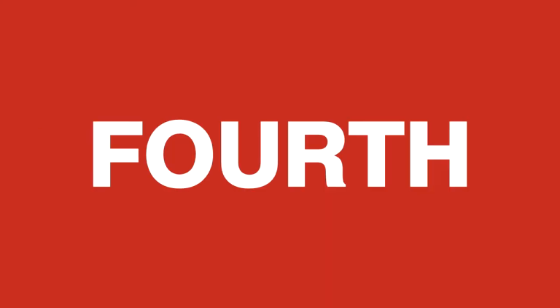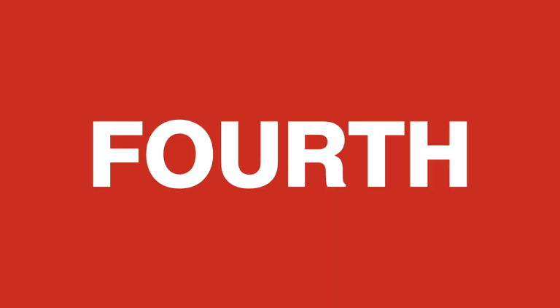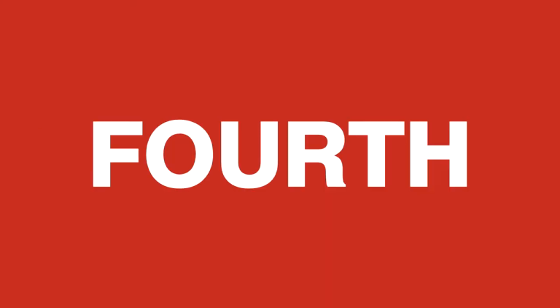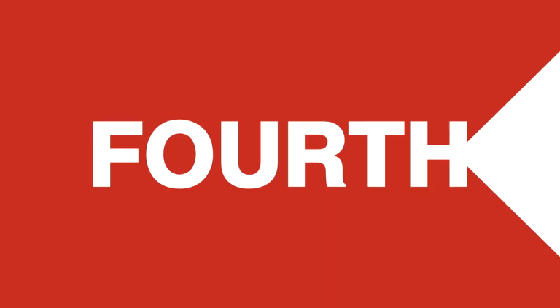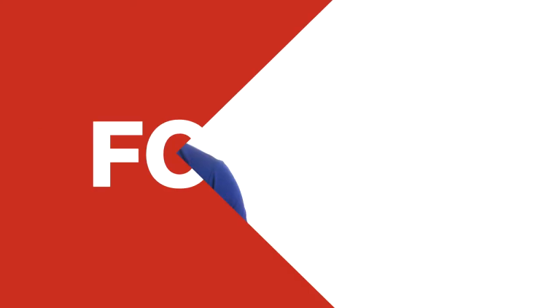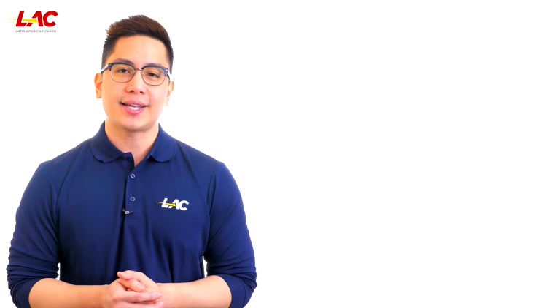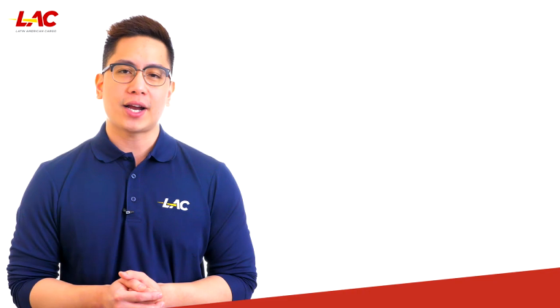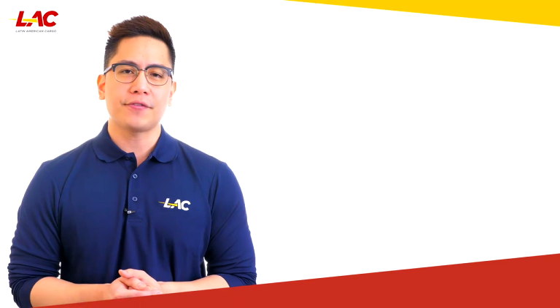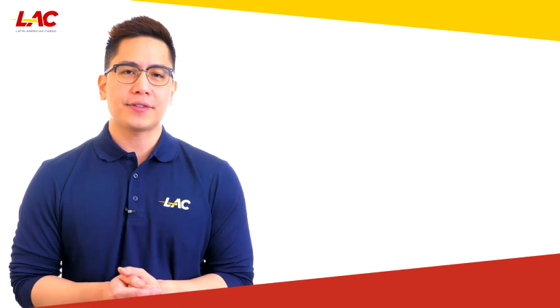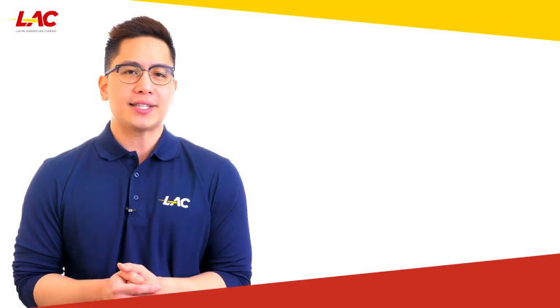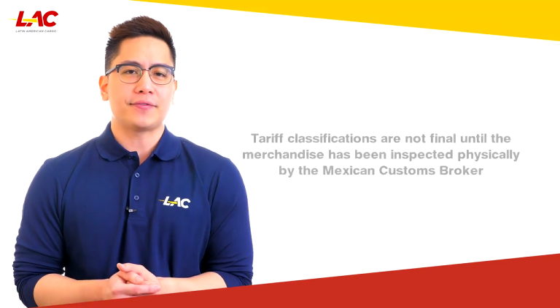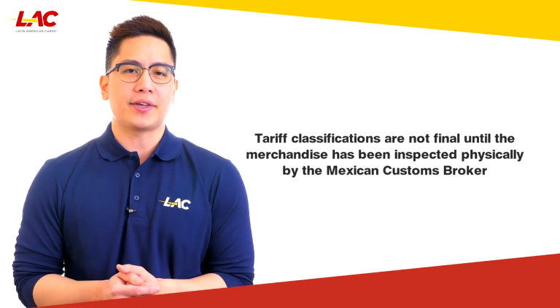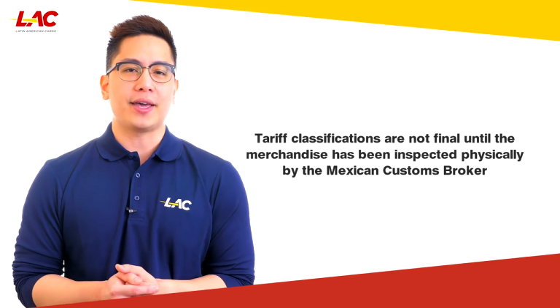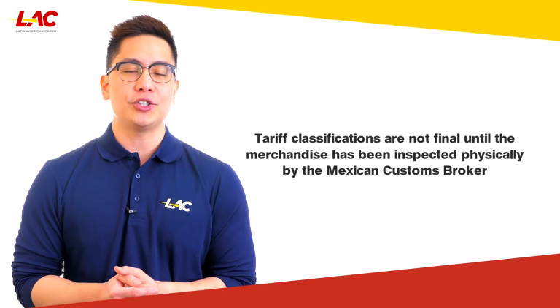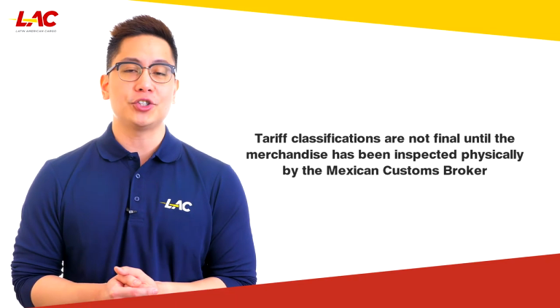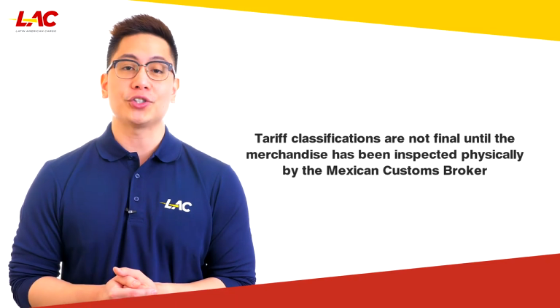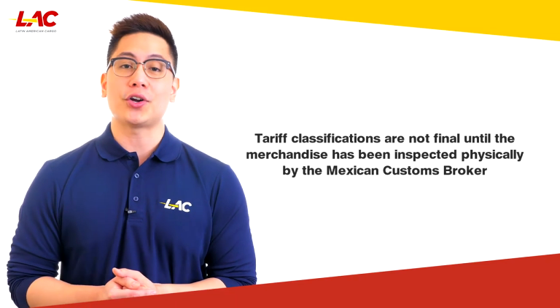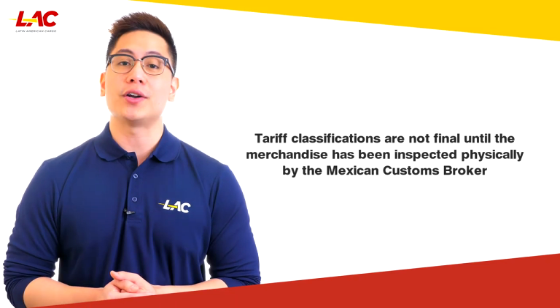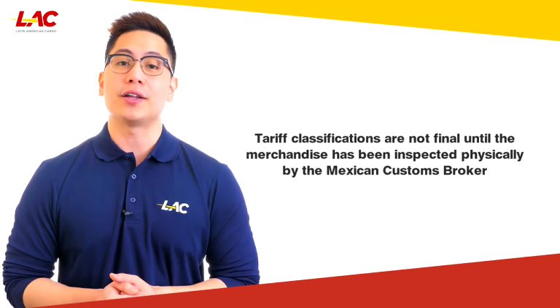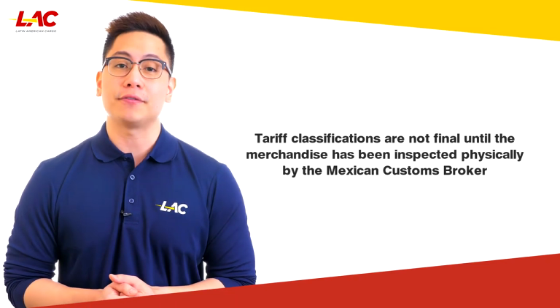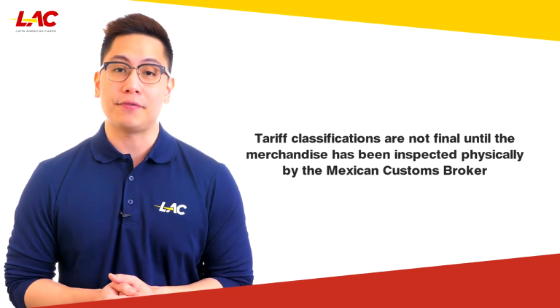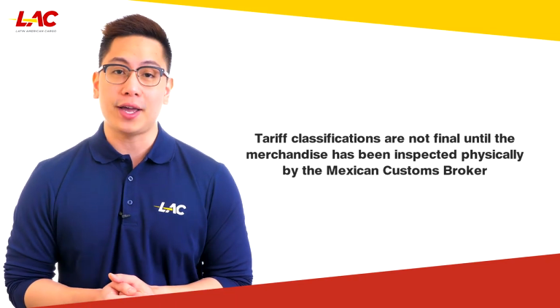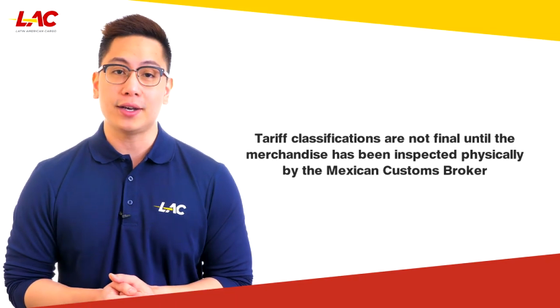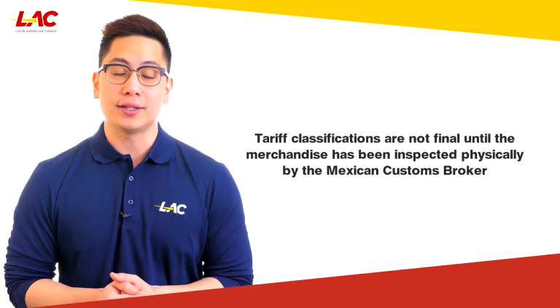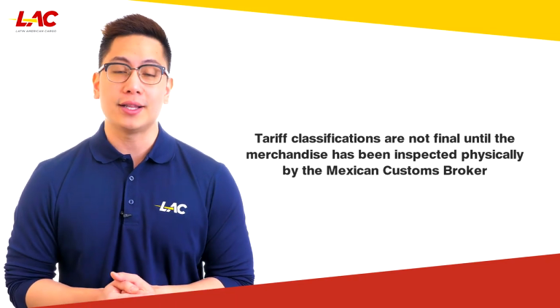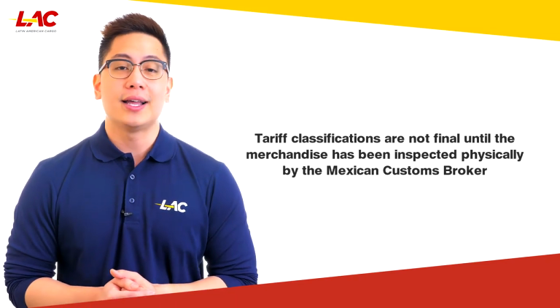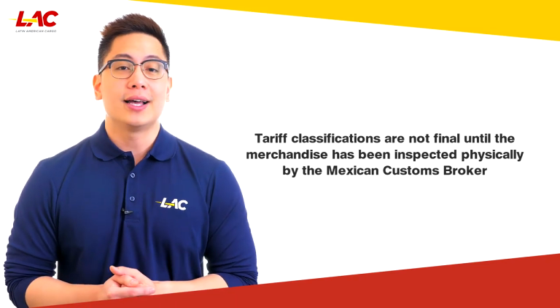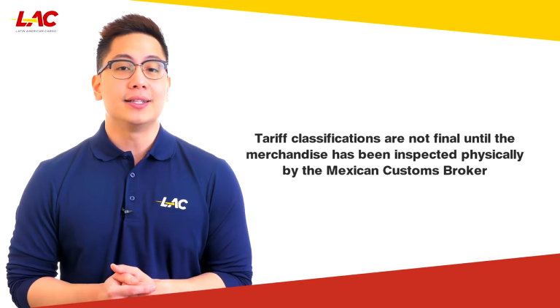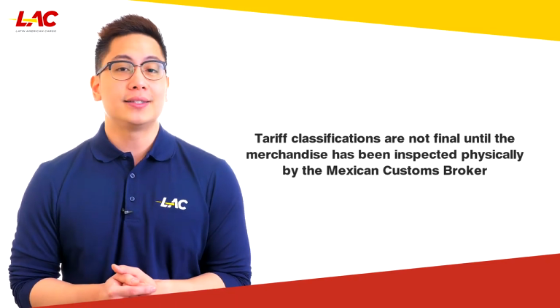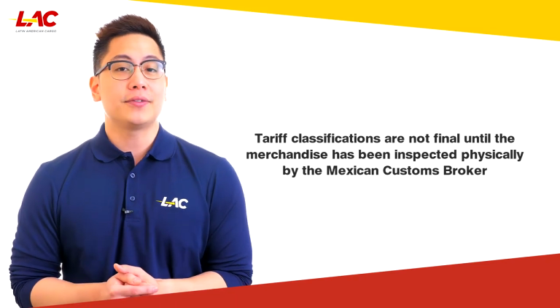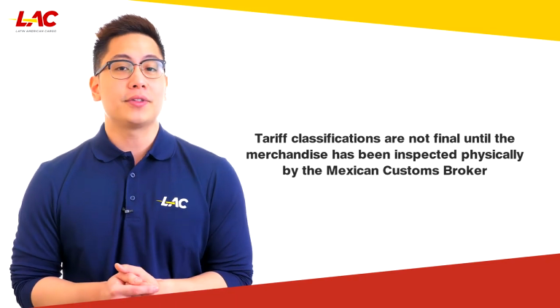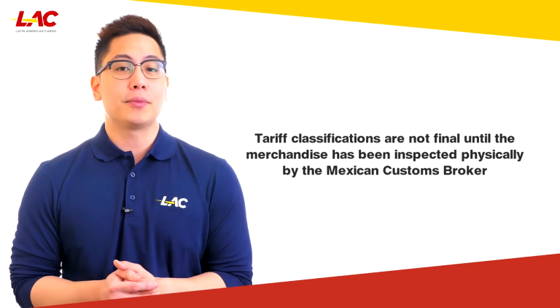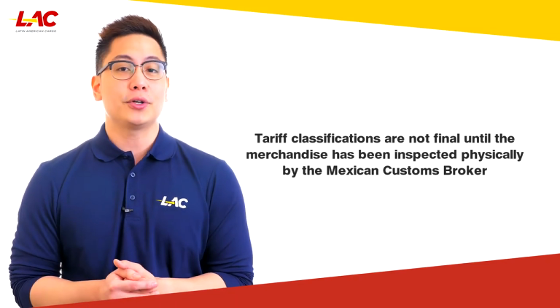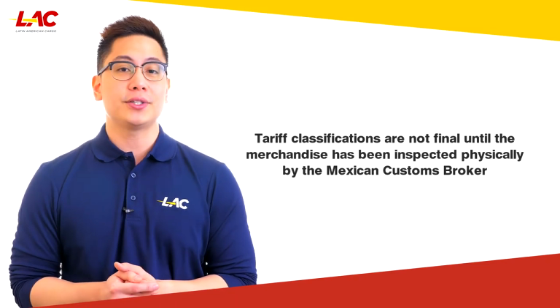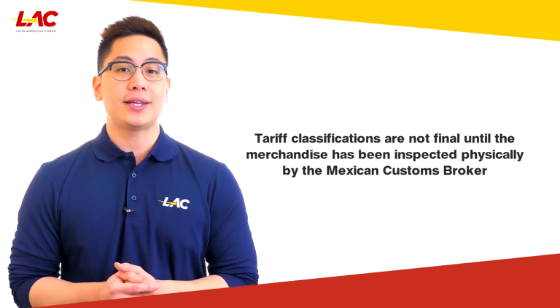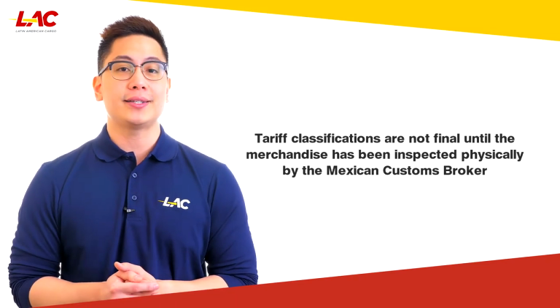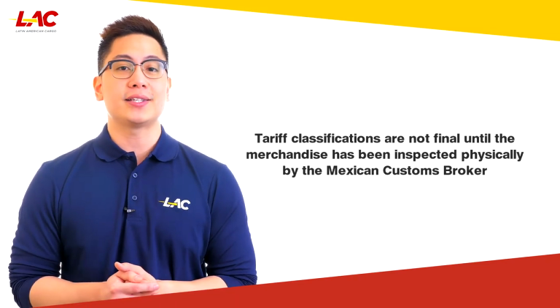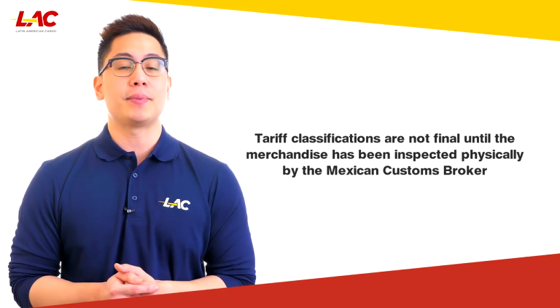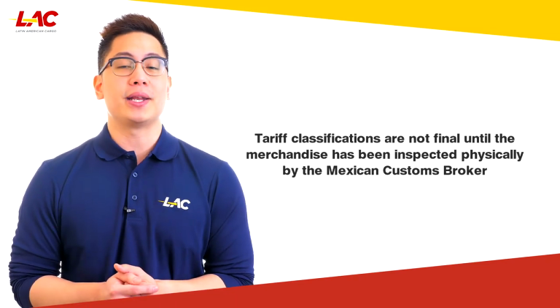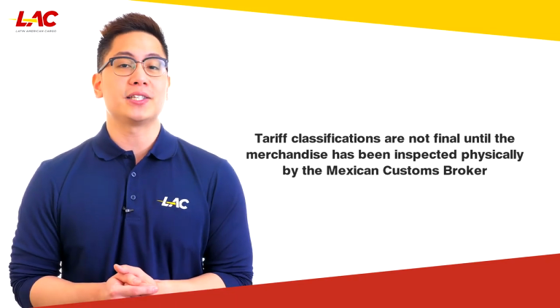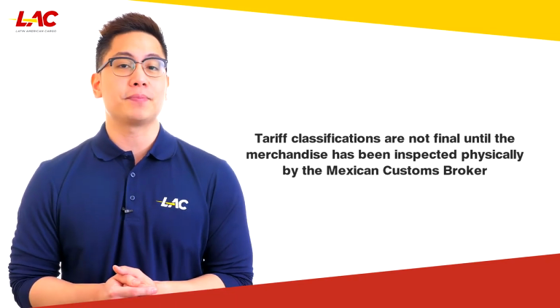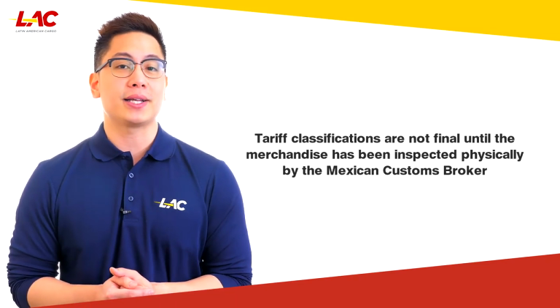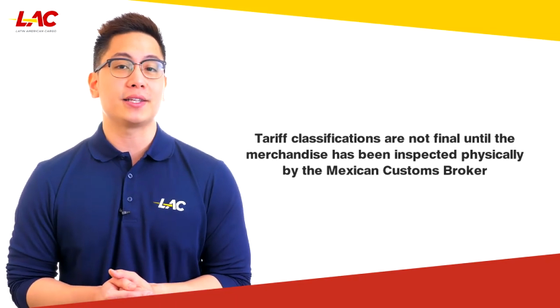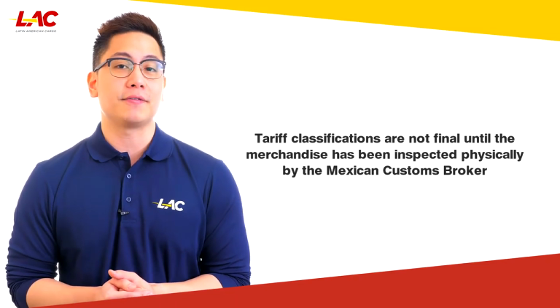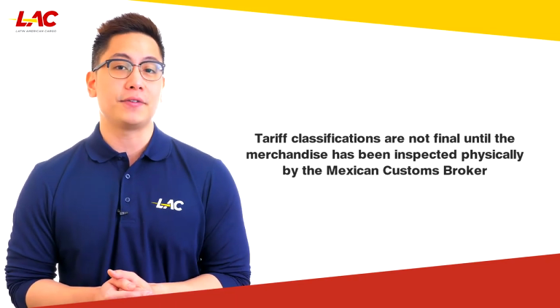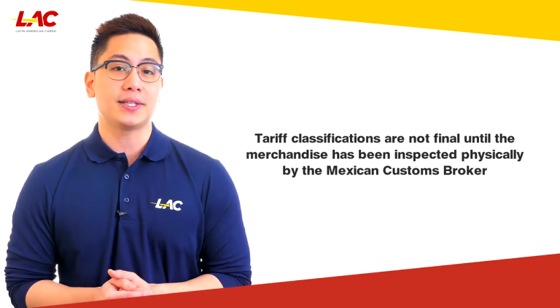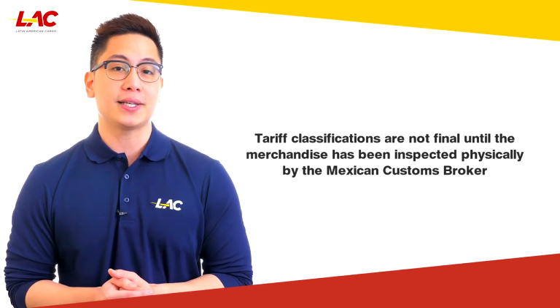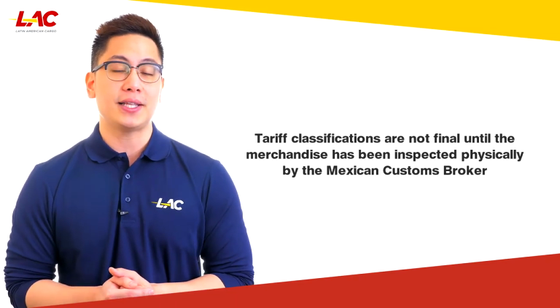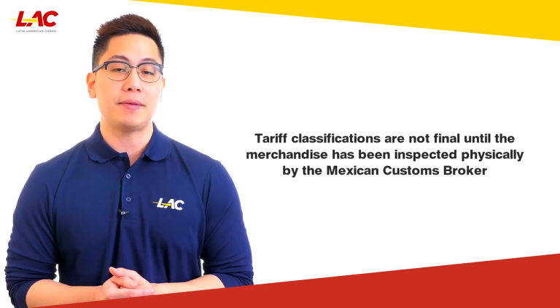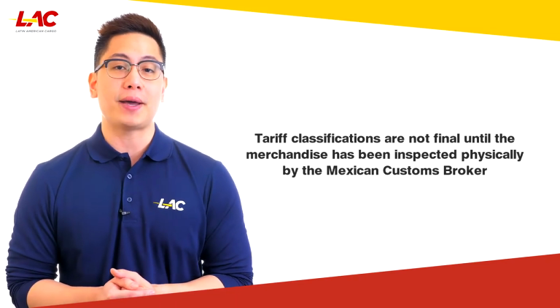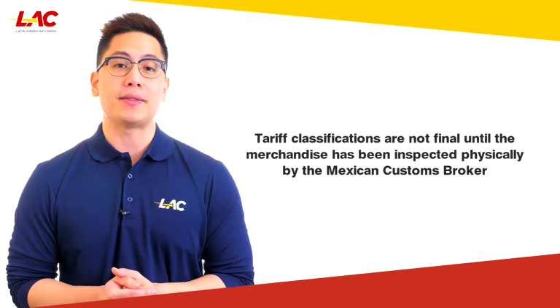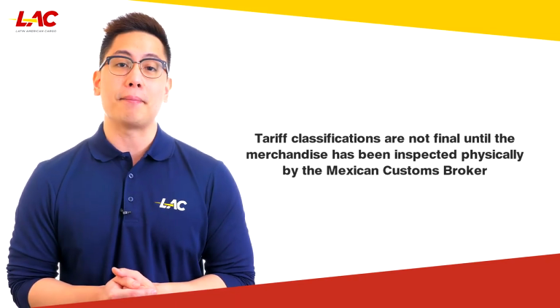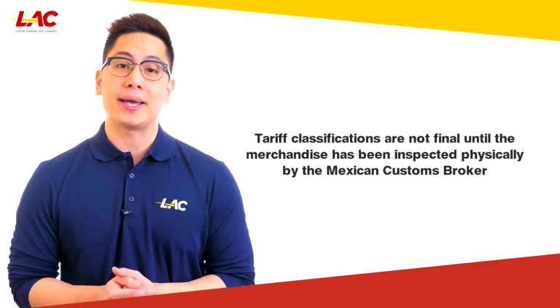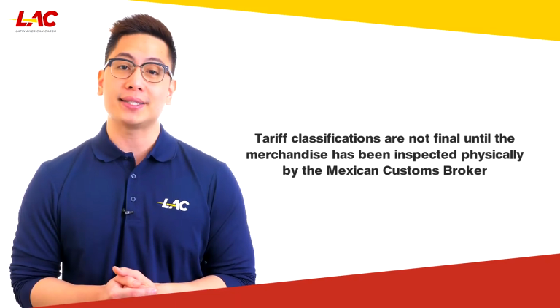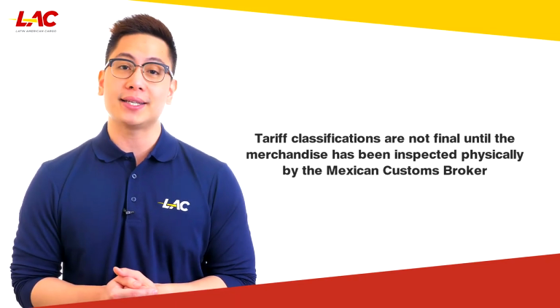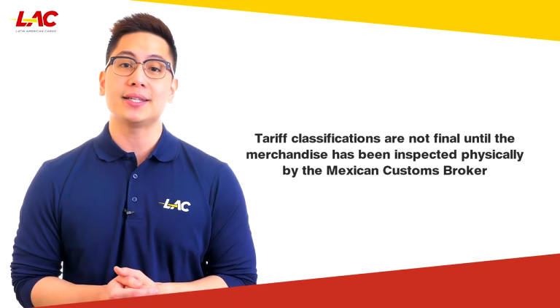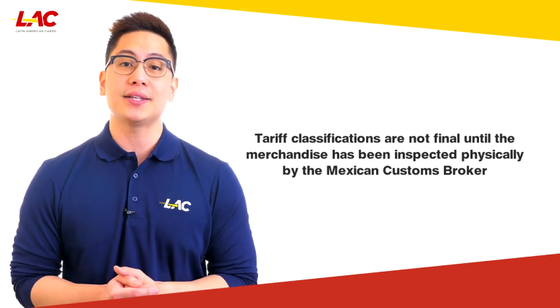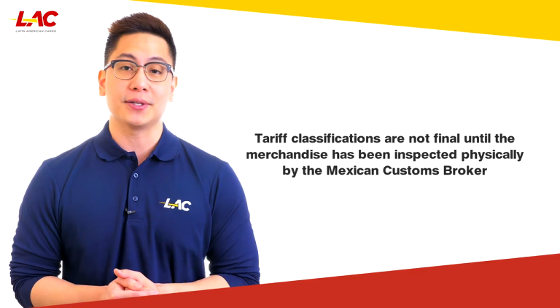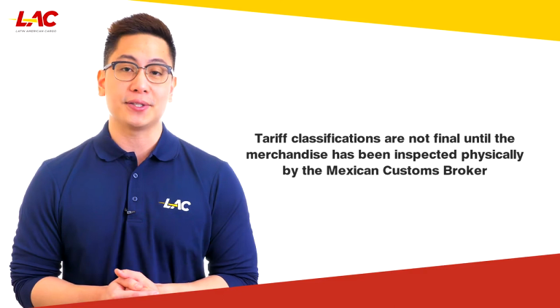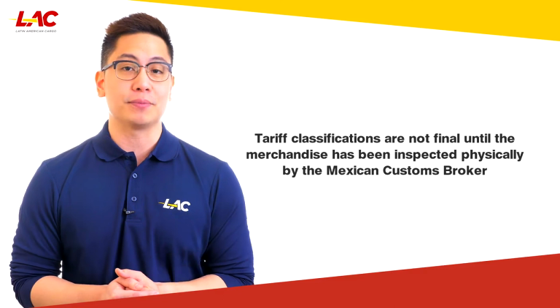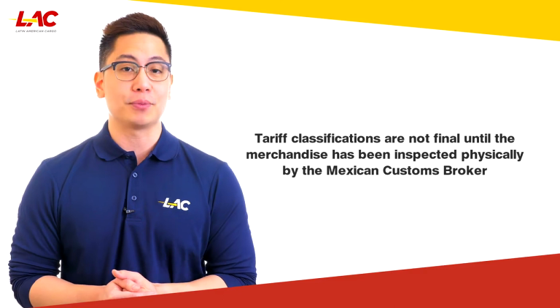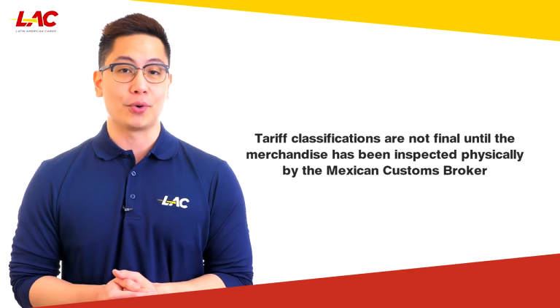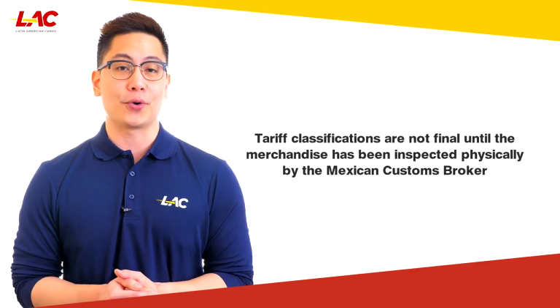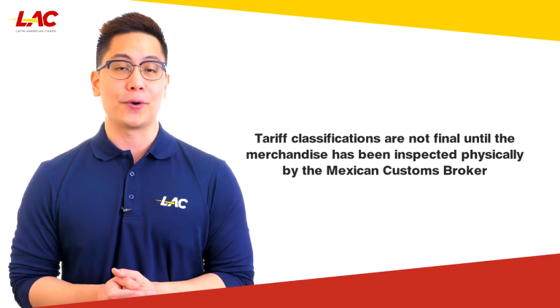Fourth, tariff classifications are not final until the merchandise has been inspected physically by the Mexican customs broker.